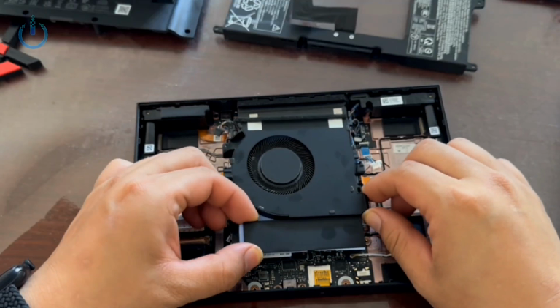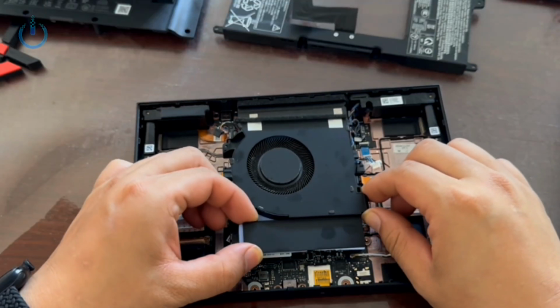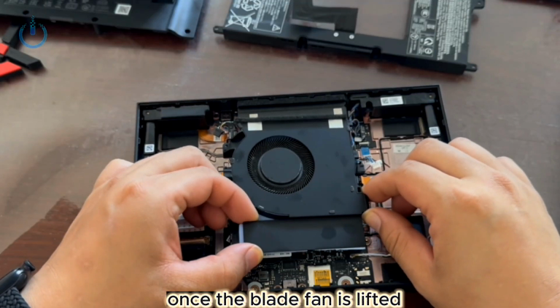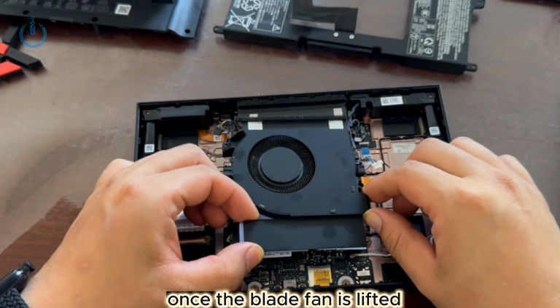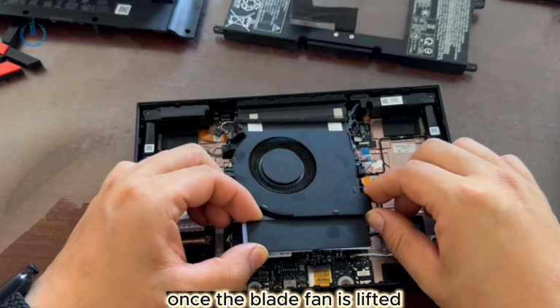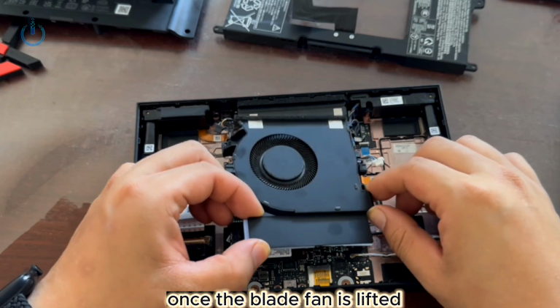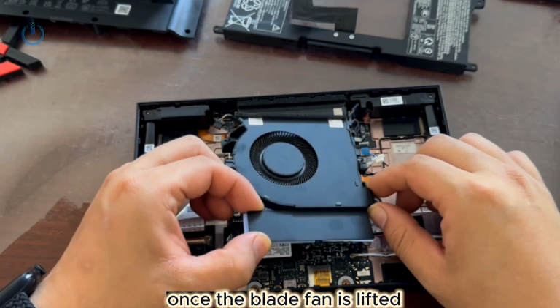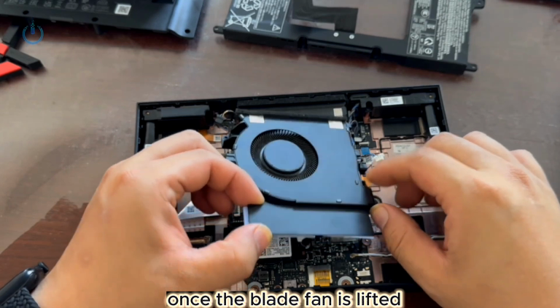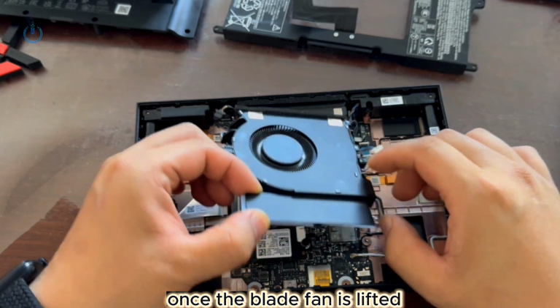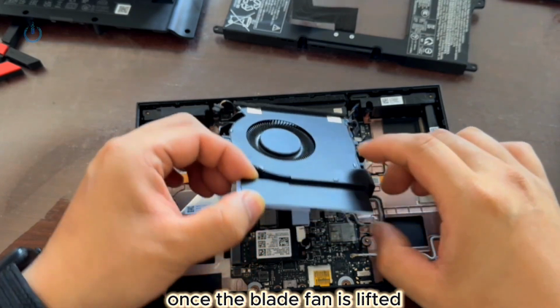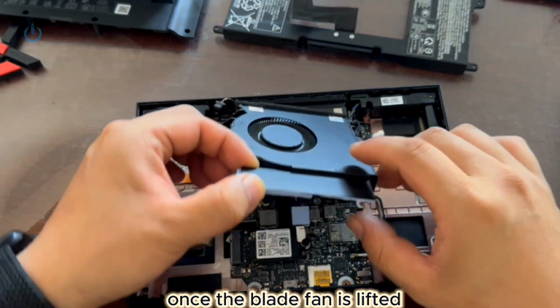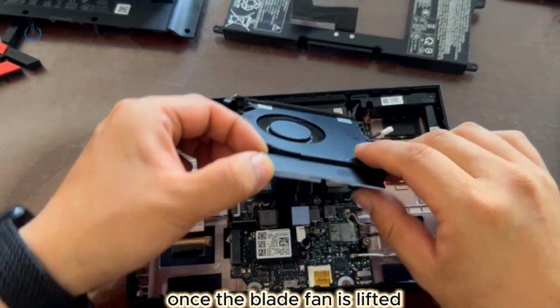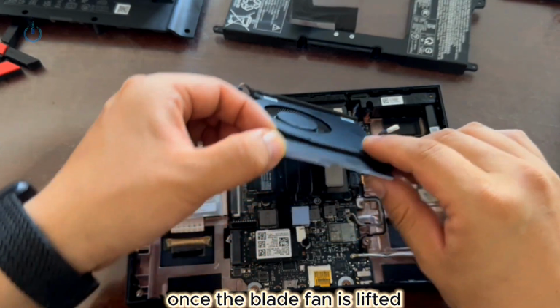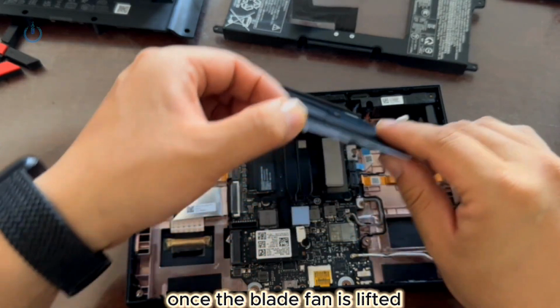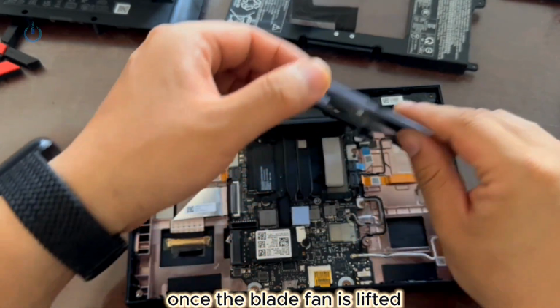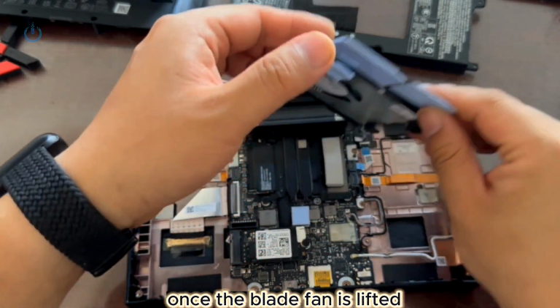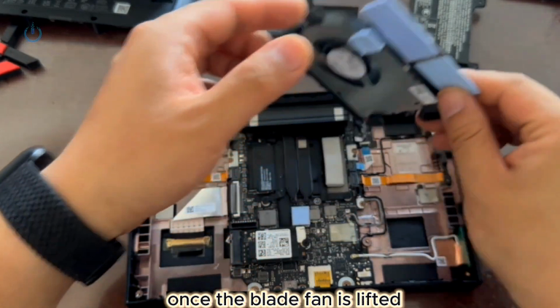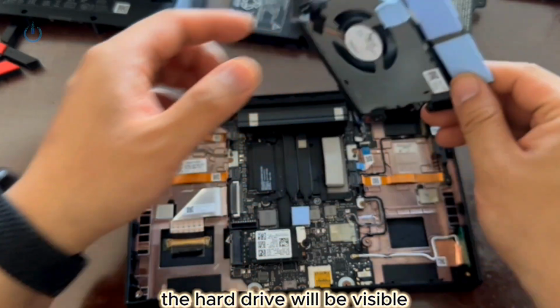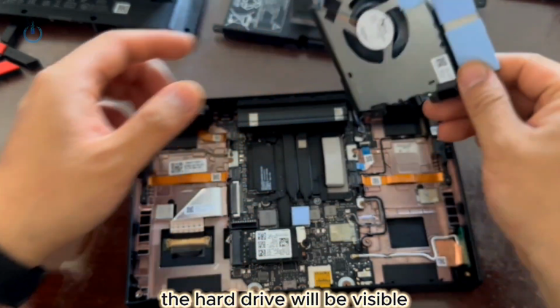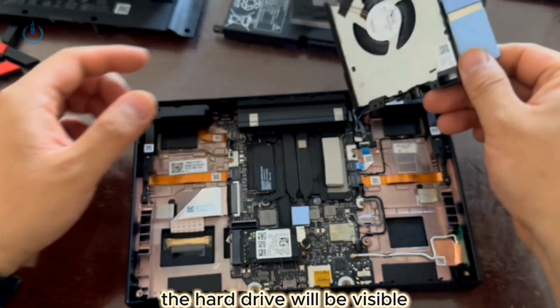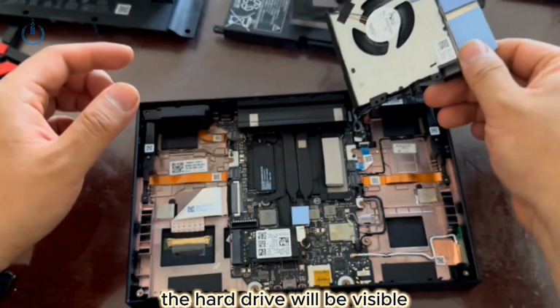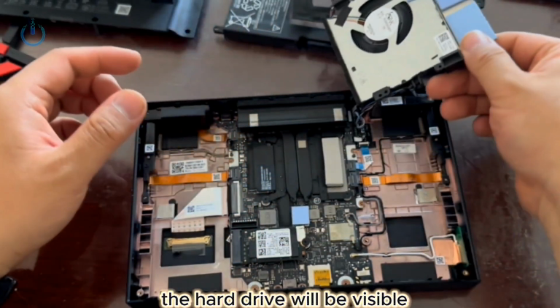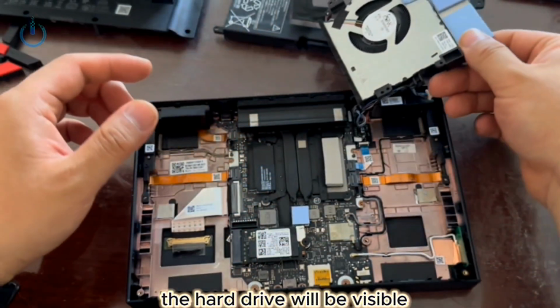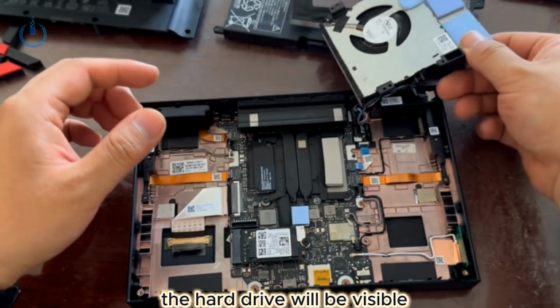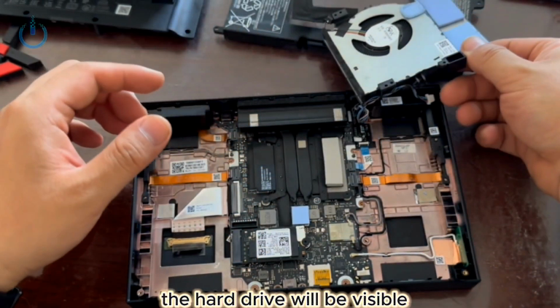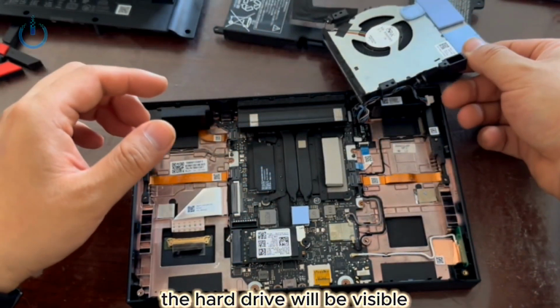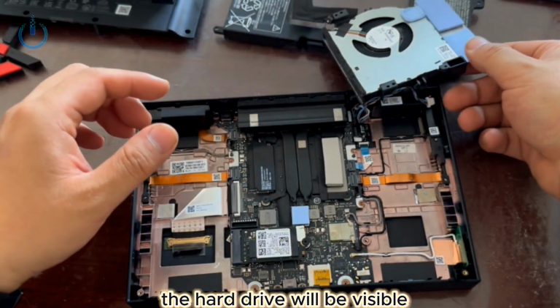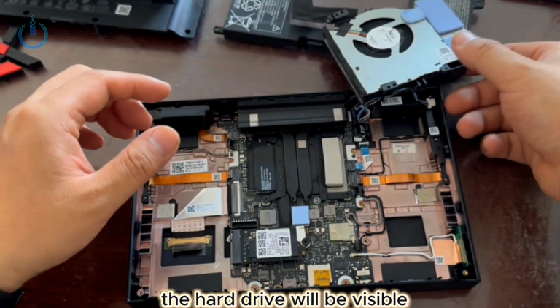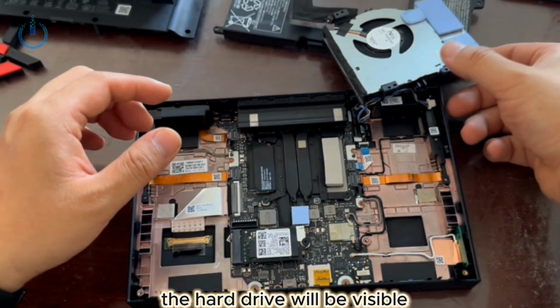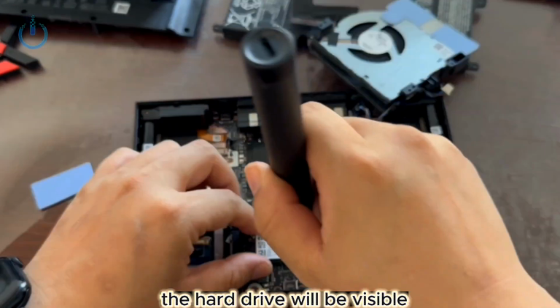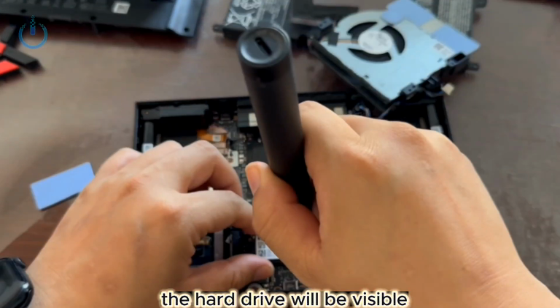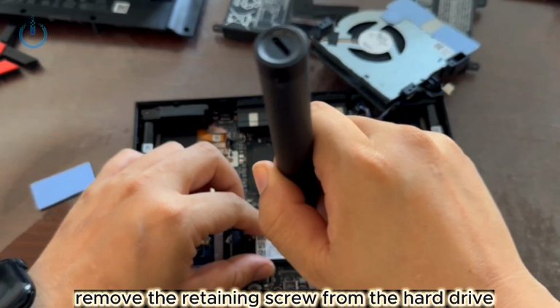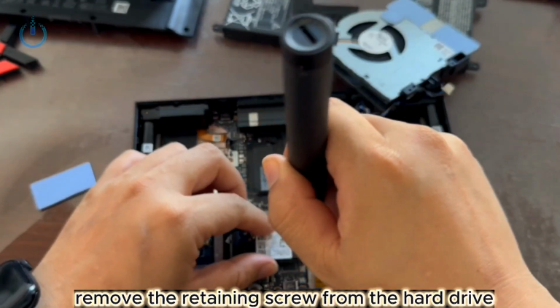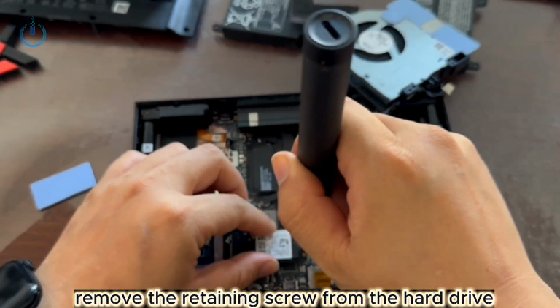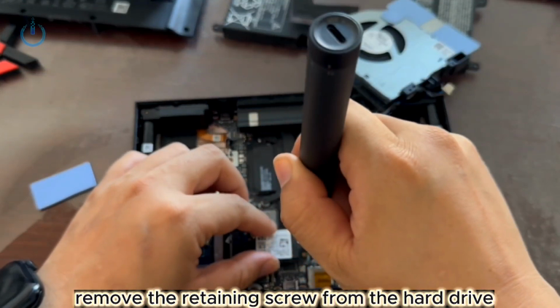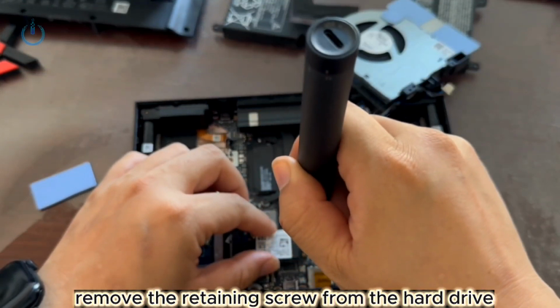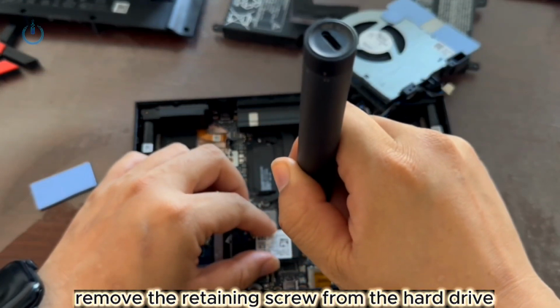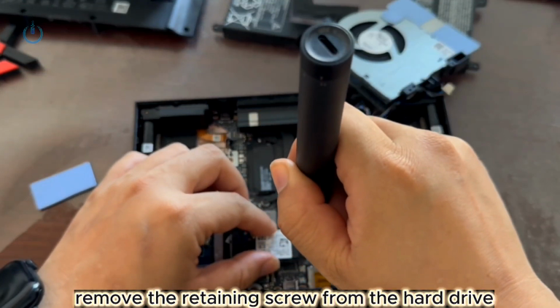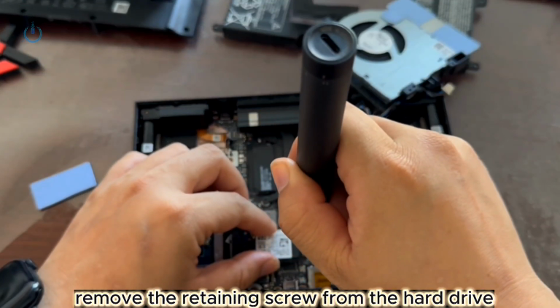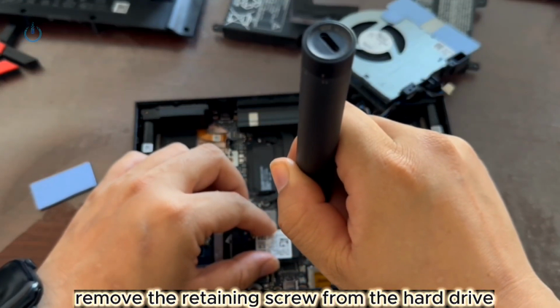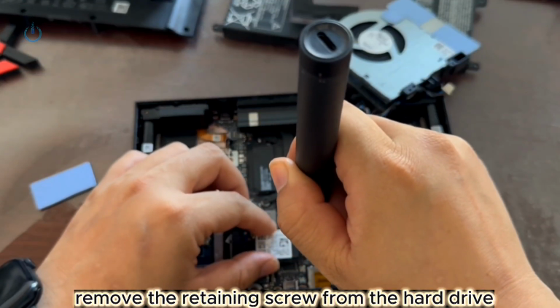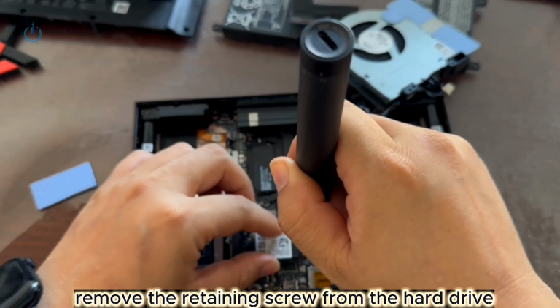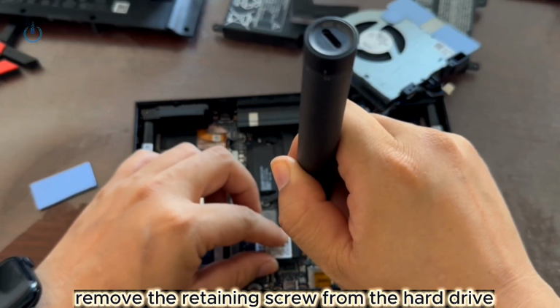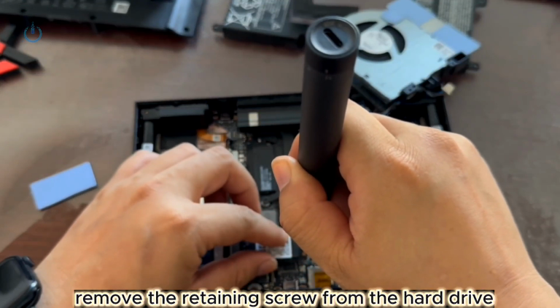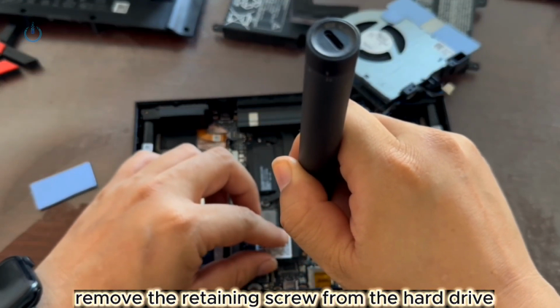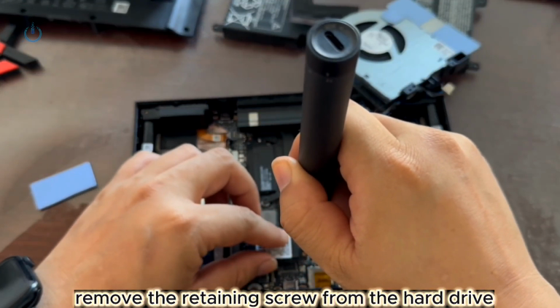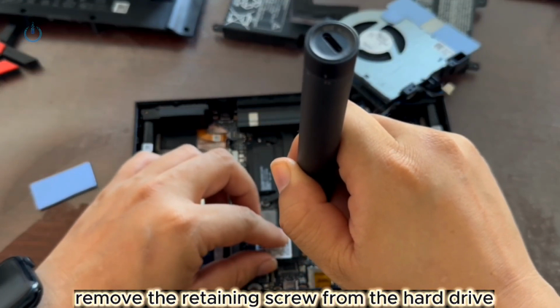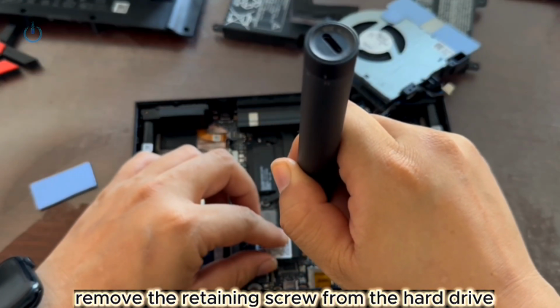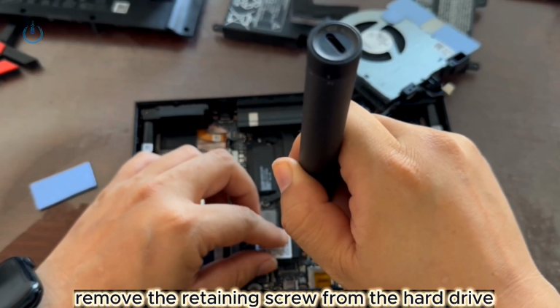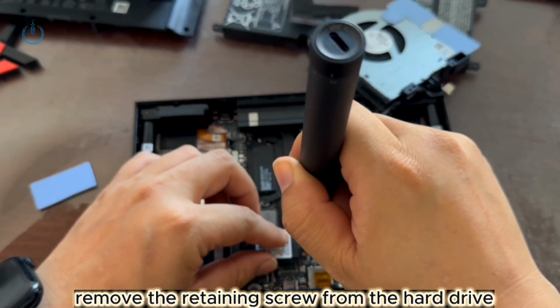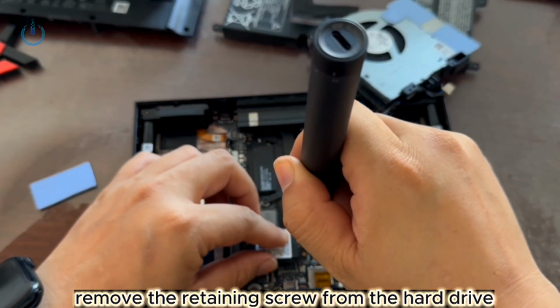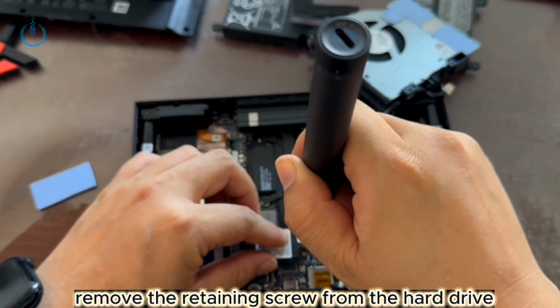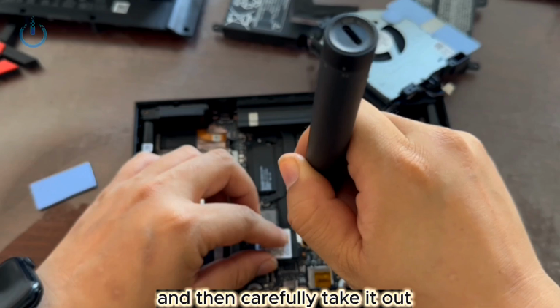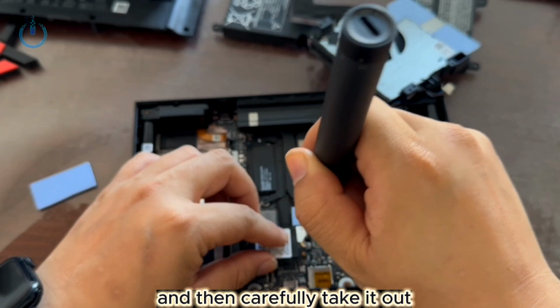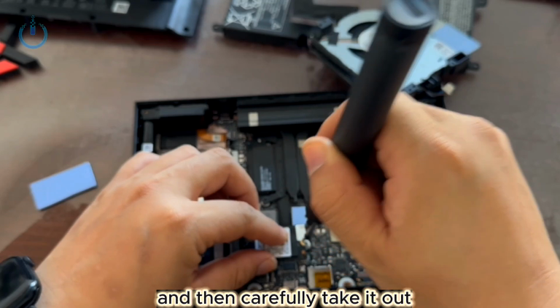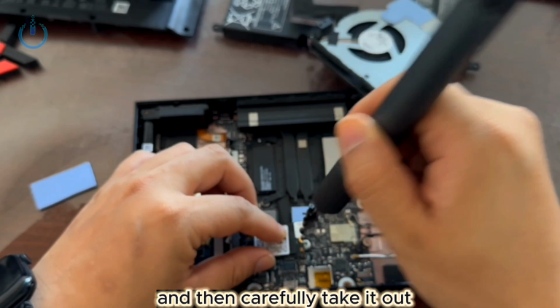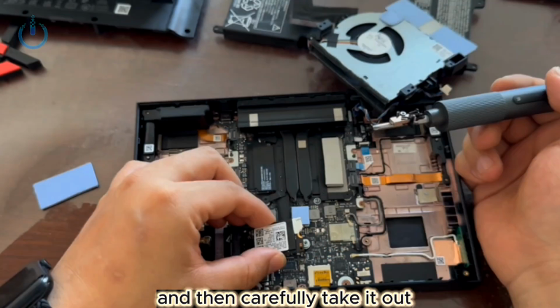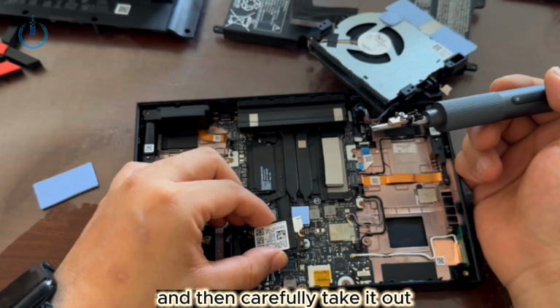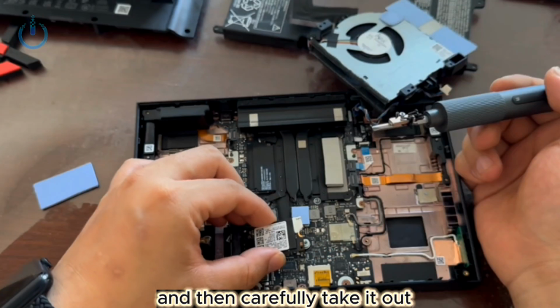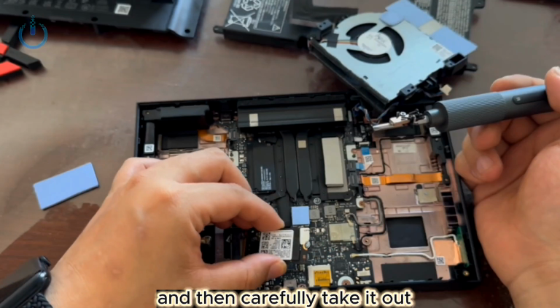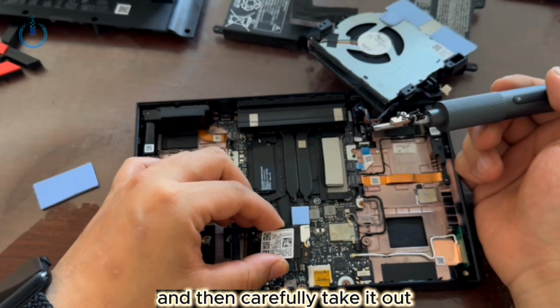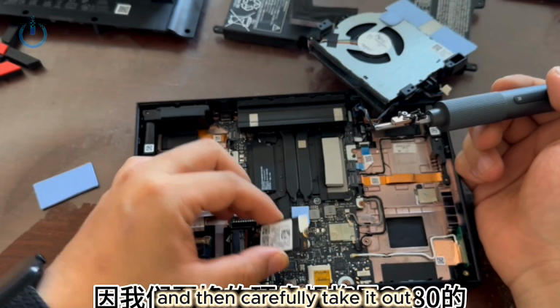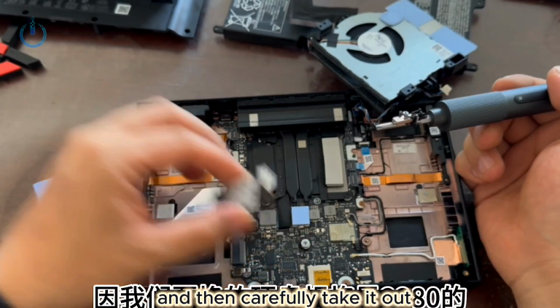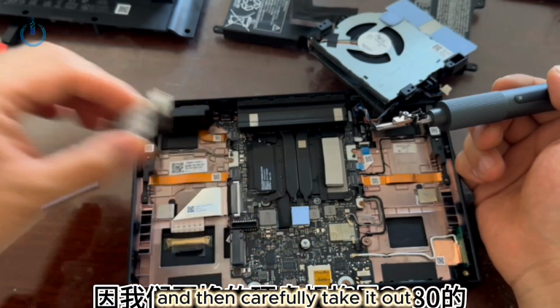Once the blade fan is lifted, the hard drive will be visible. Remove the retaining screw from the hard drive, and then carefully take it out.